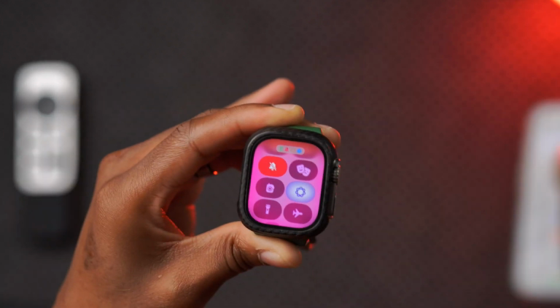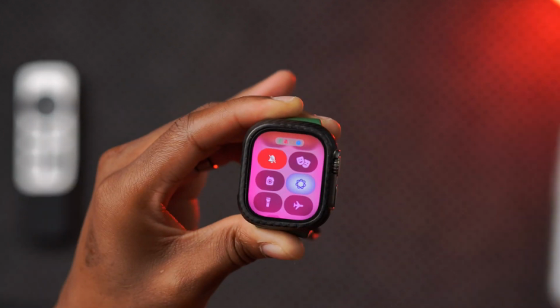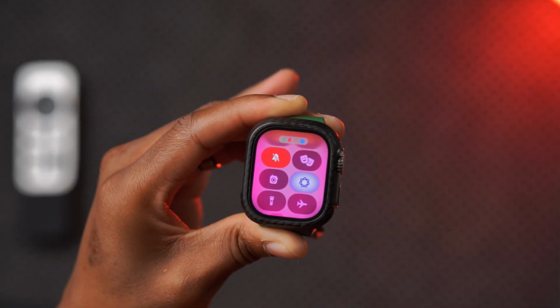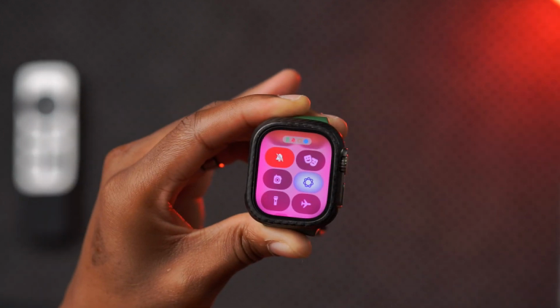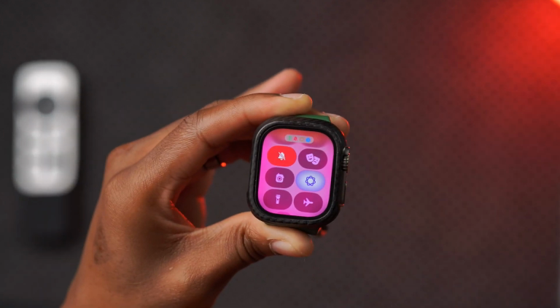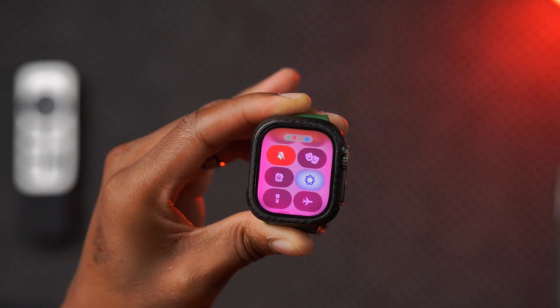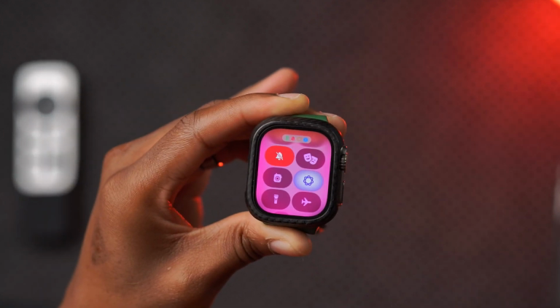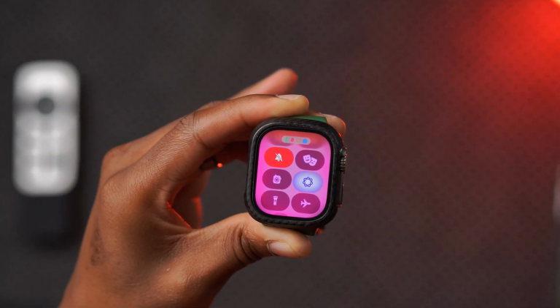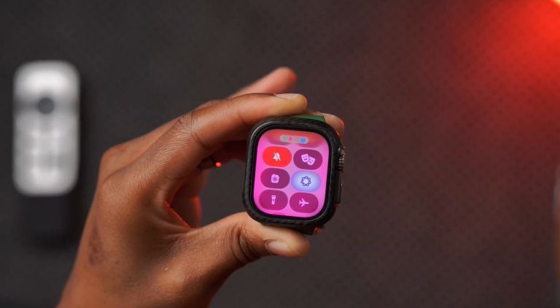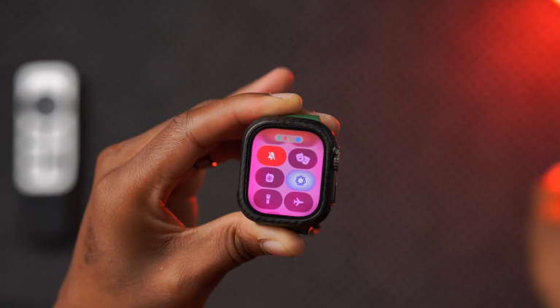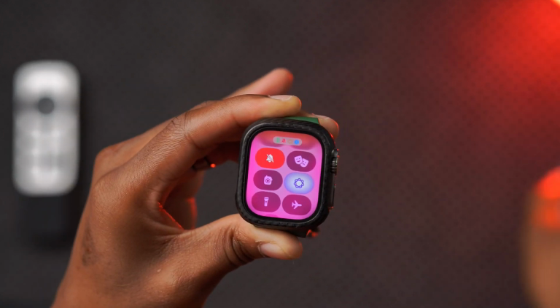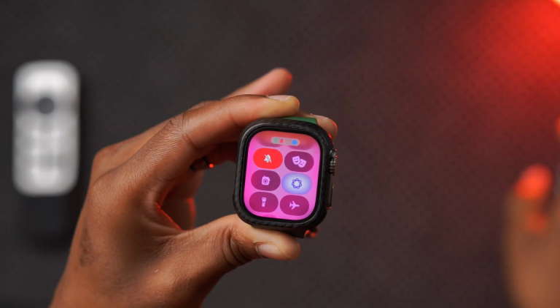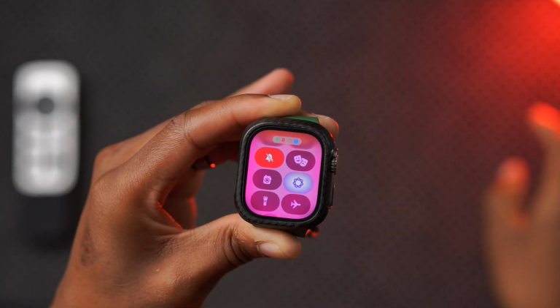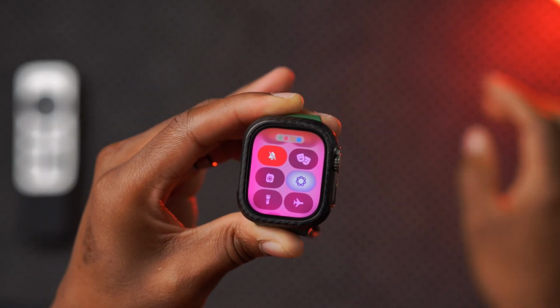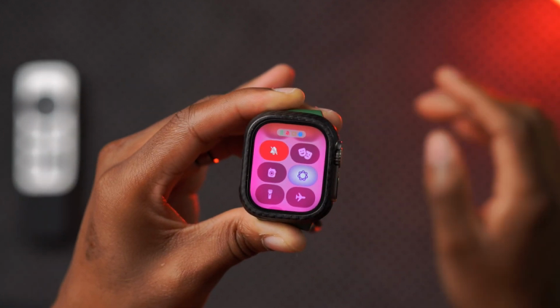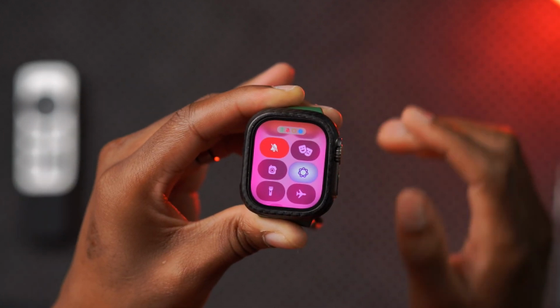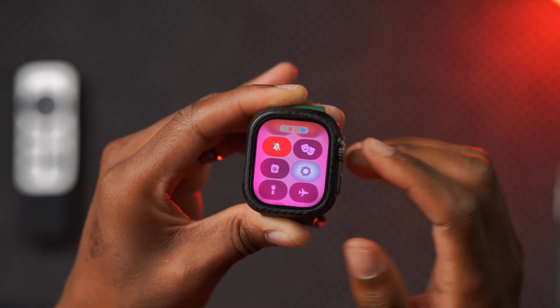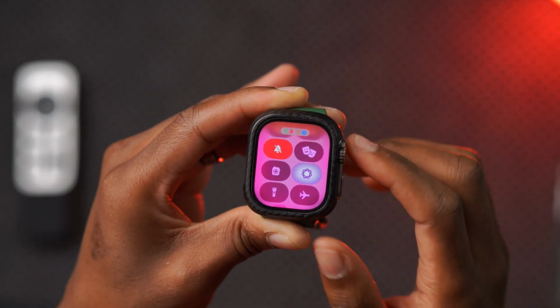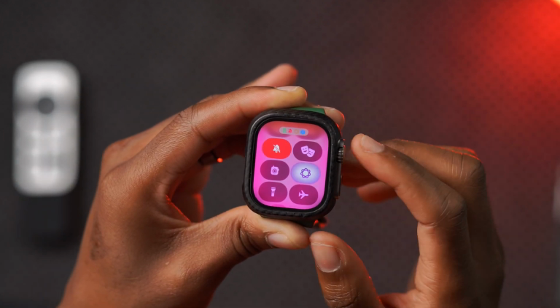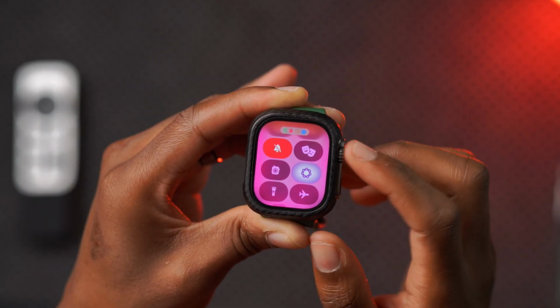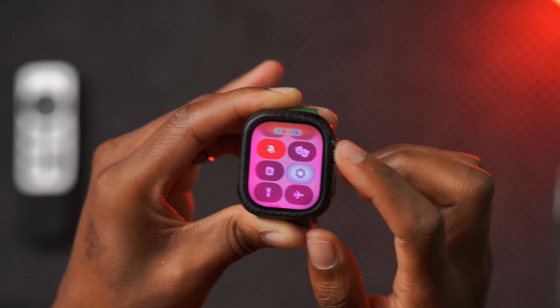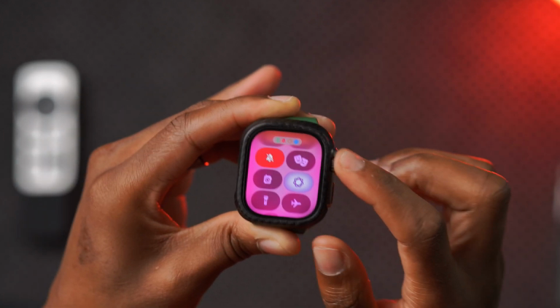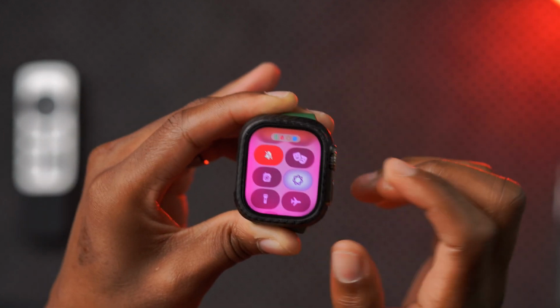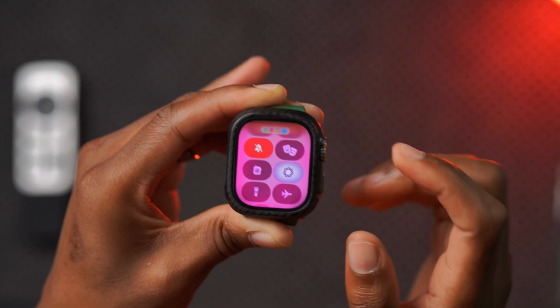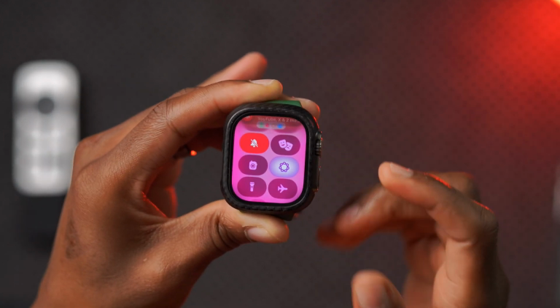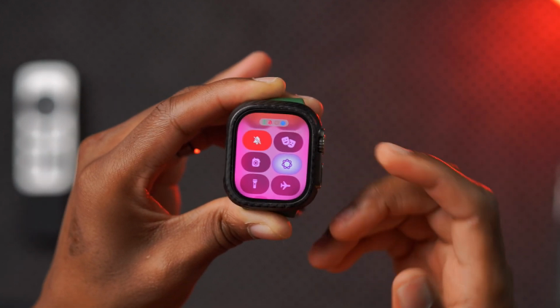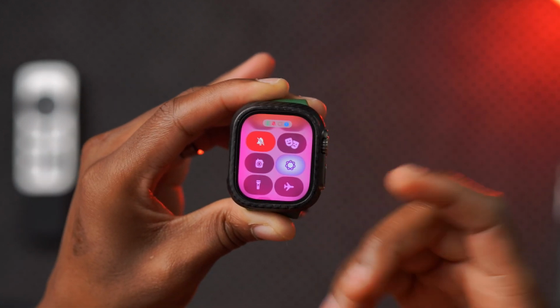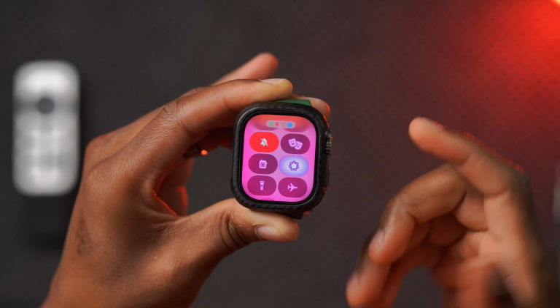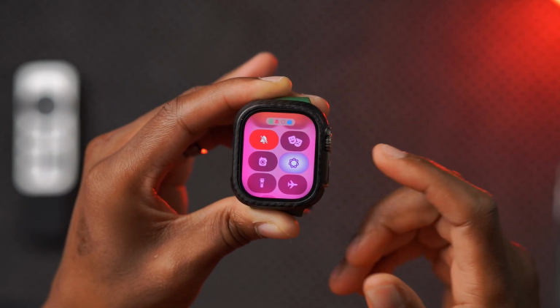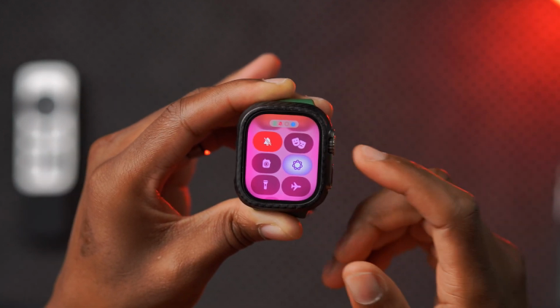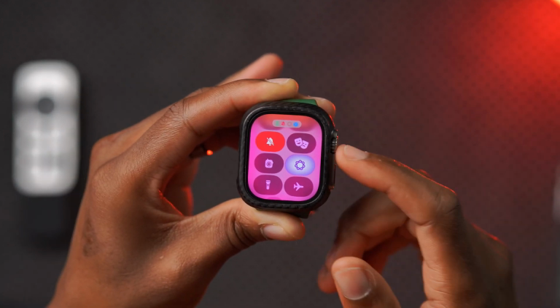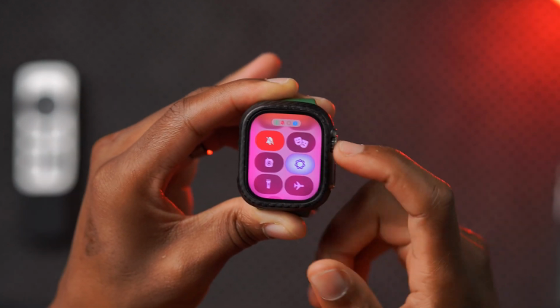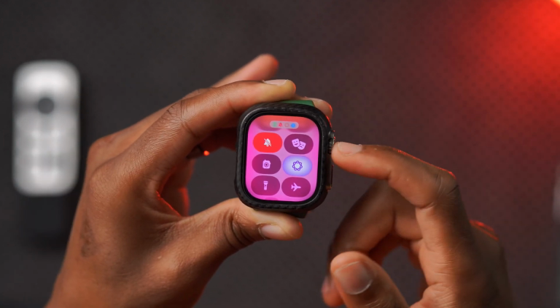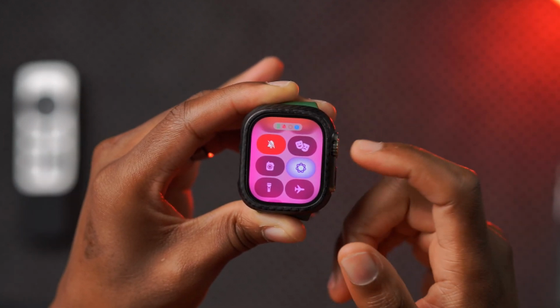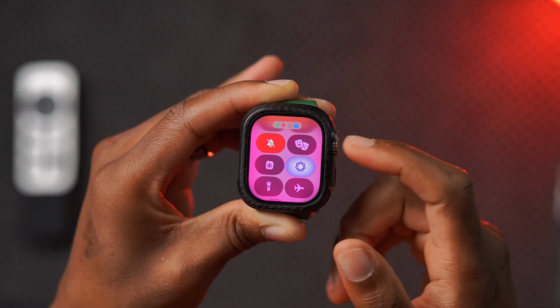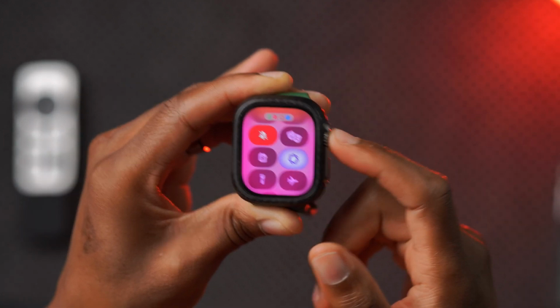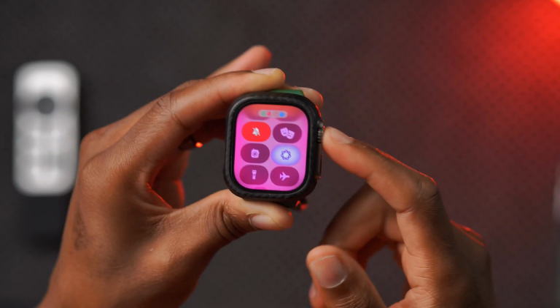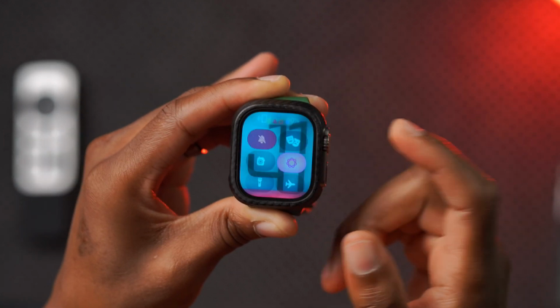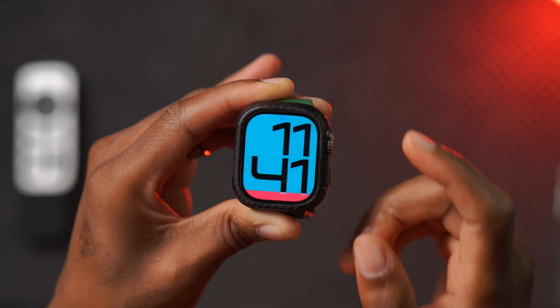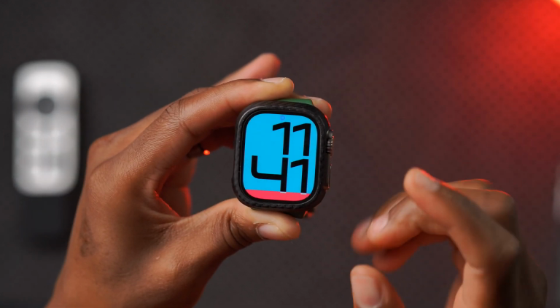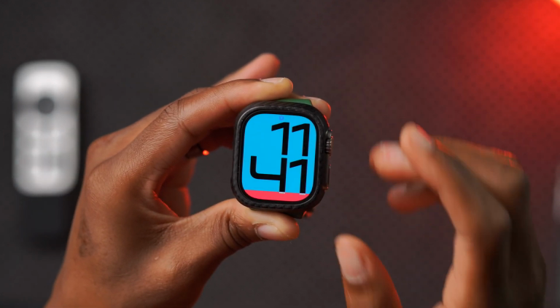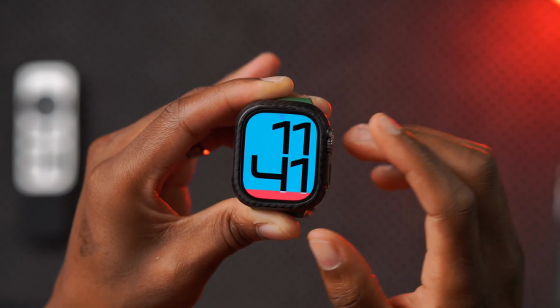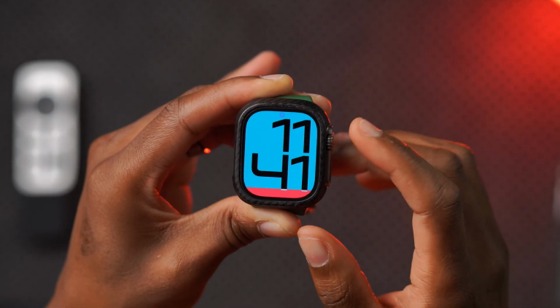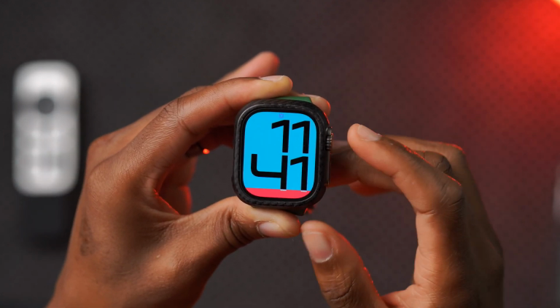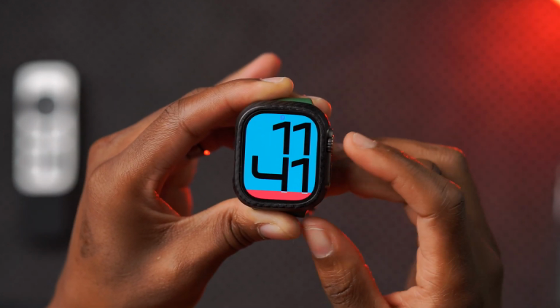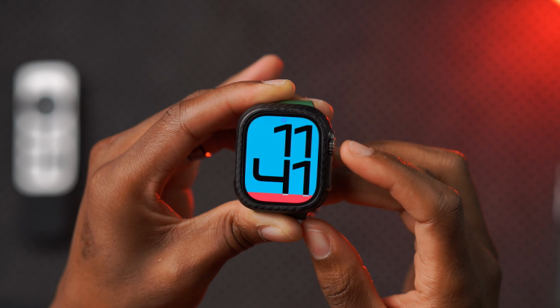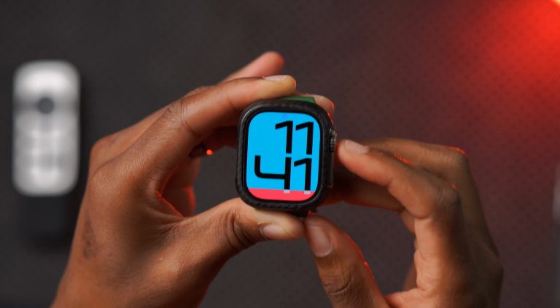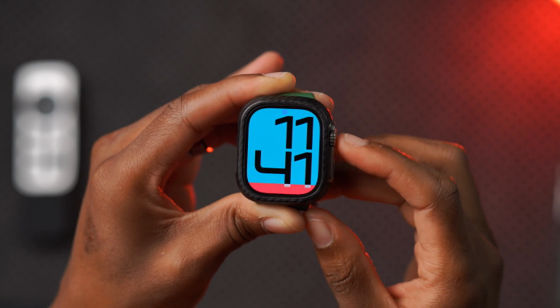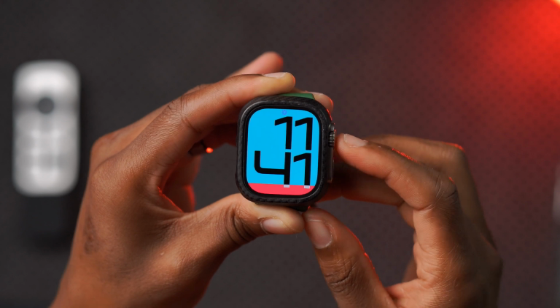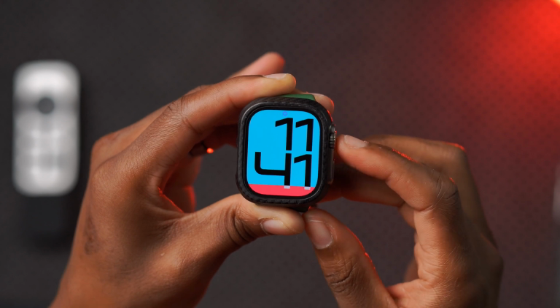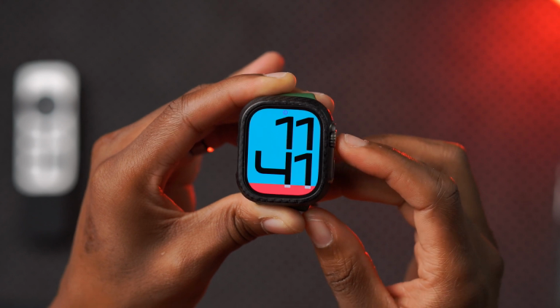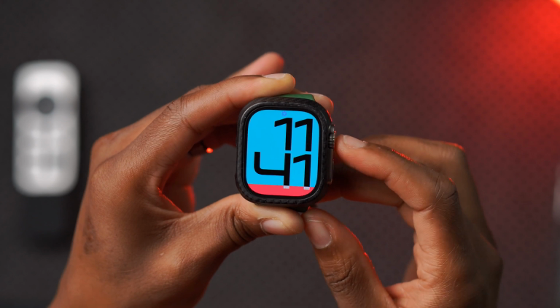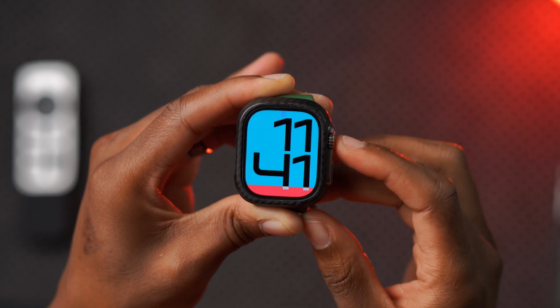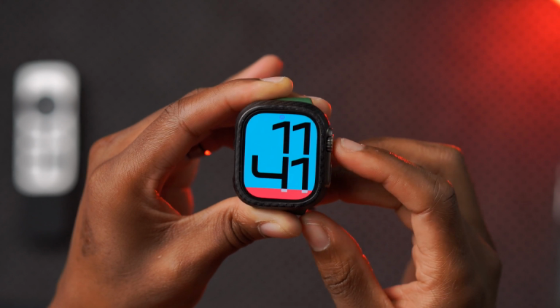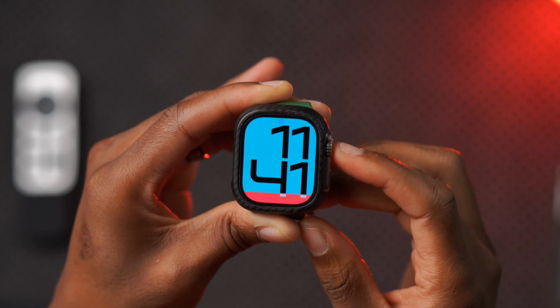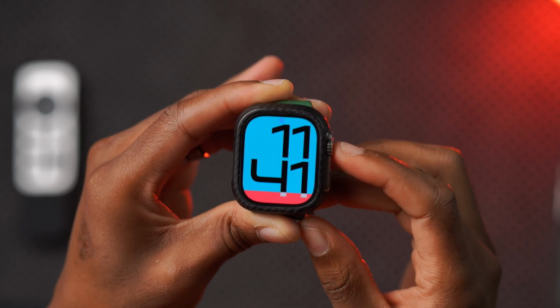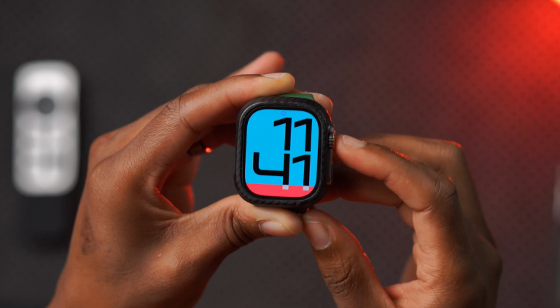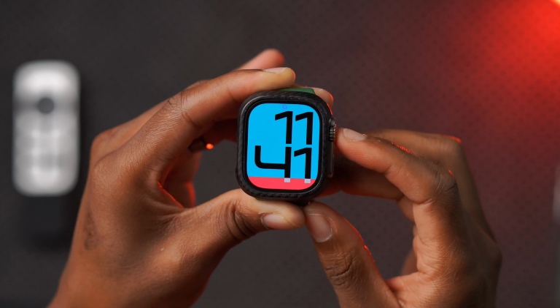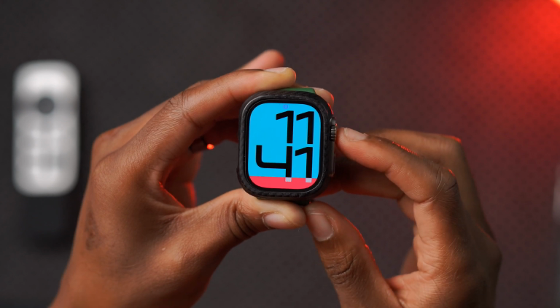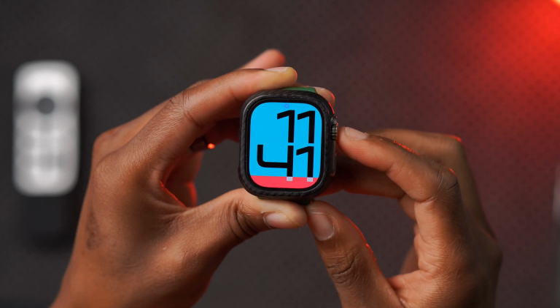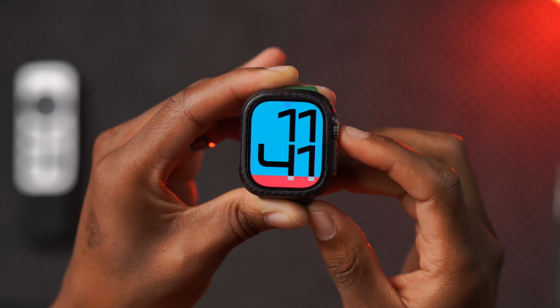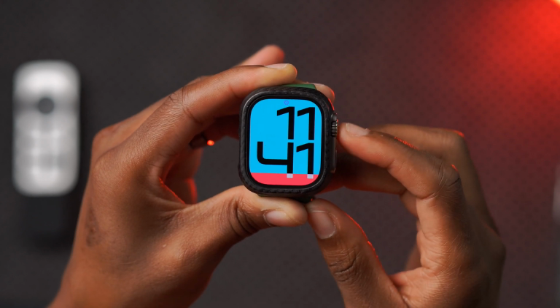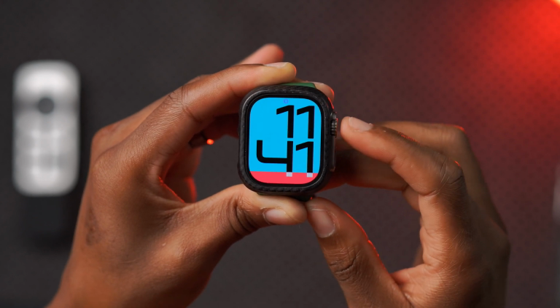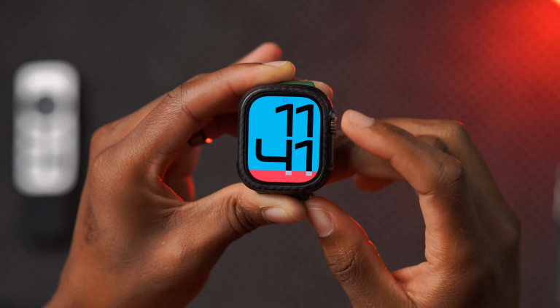Unlike previous updates where this would make the Apple Watch freeze and become unresponsive, this one actually fixes that issue. You can use it, set it accordingly, and it will be mirrored on your iPhone. After some time, that notification will disappear.